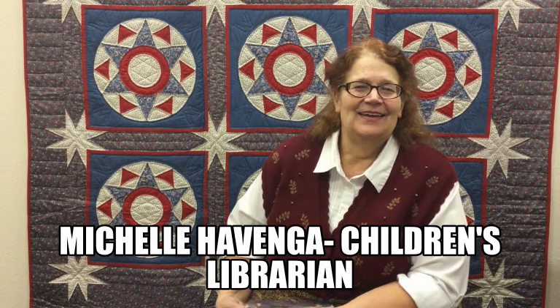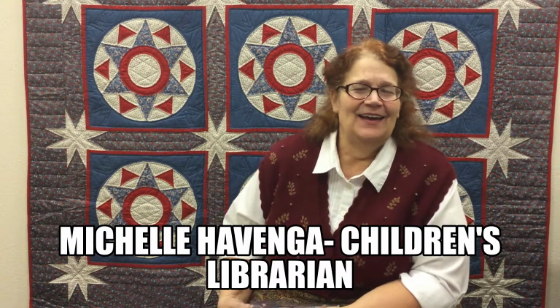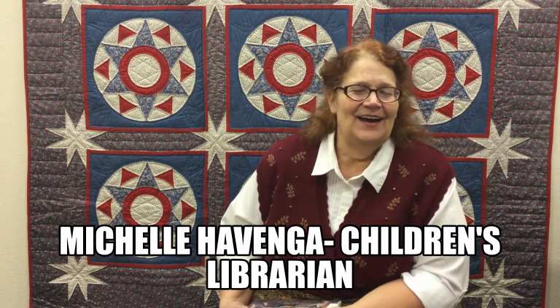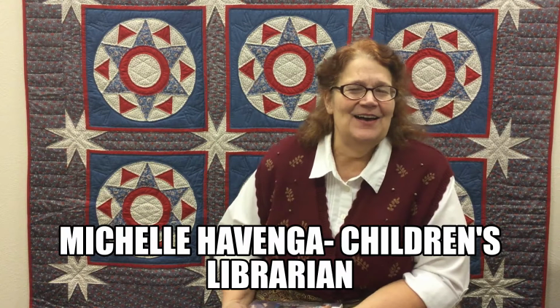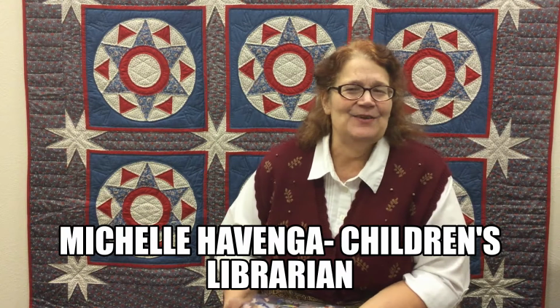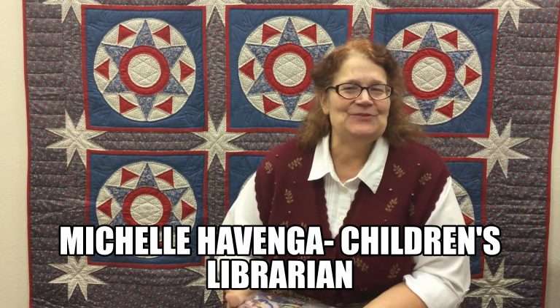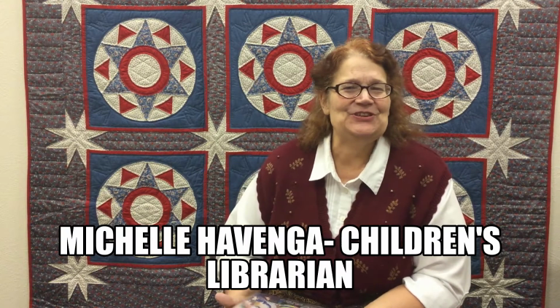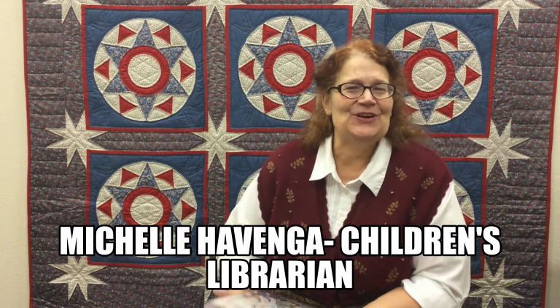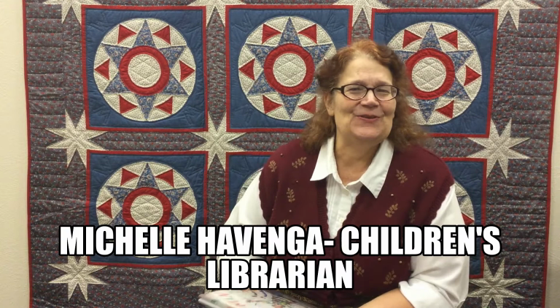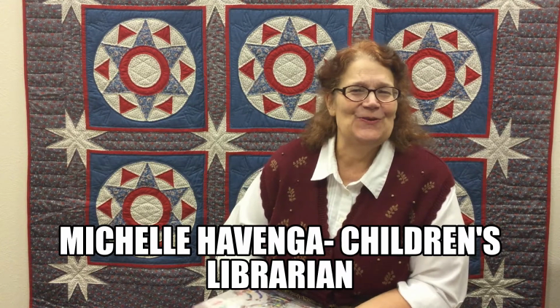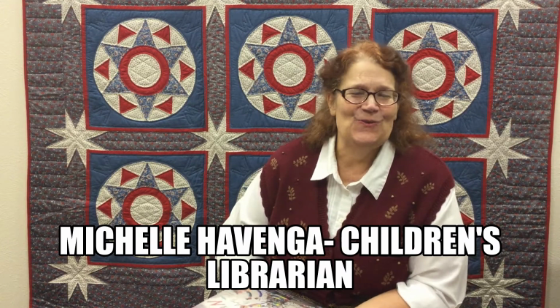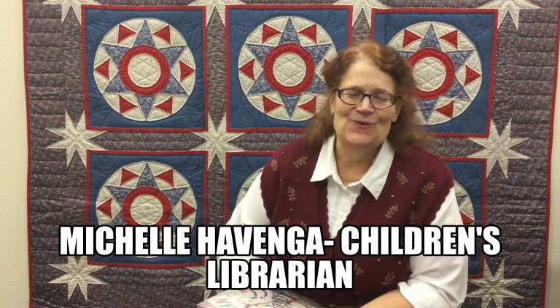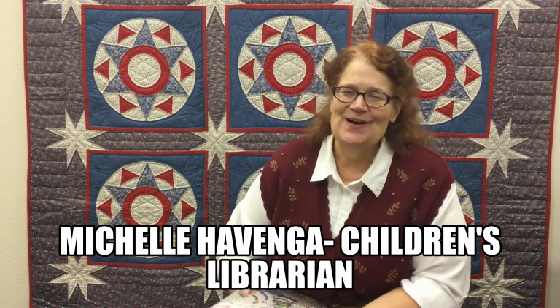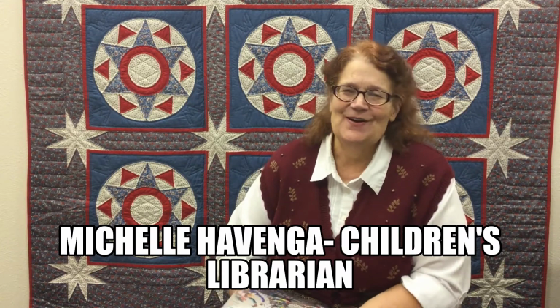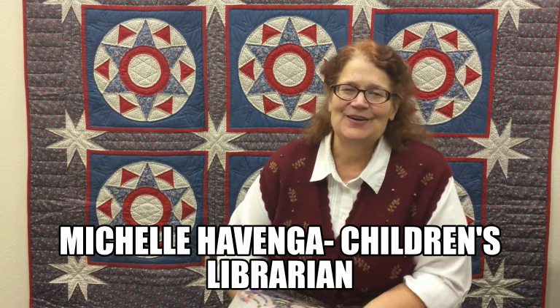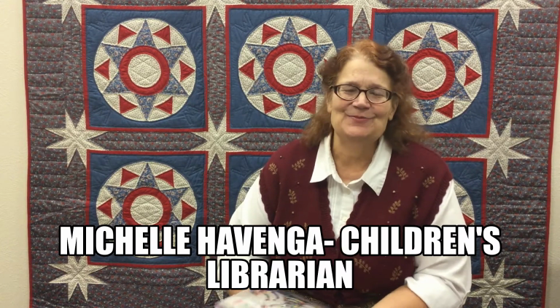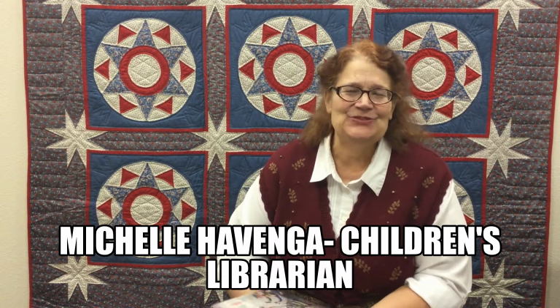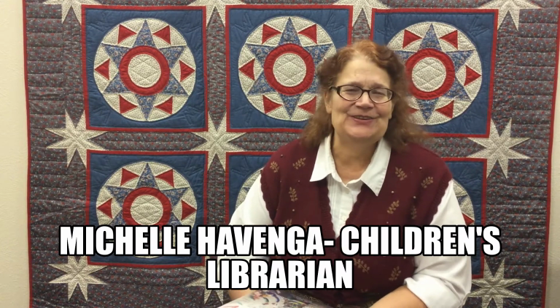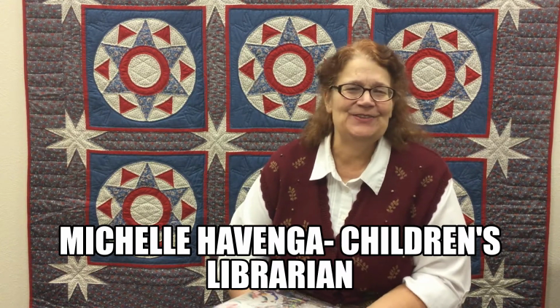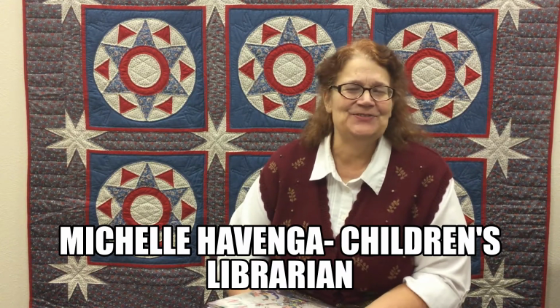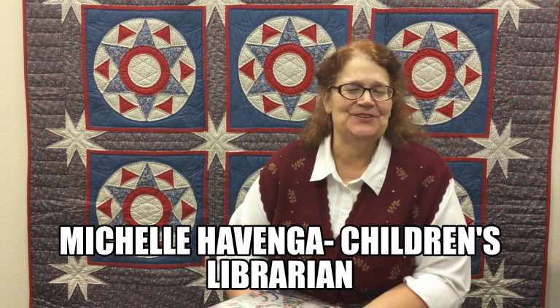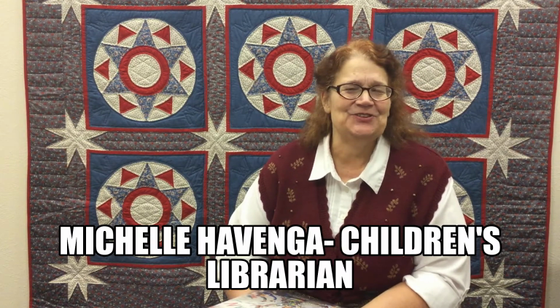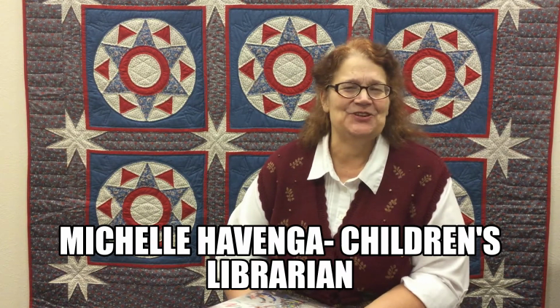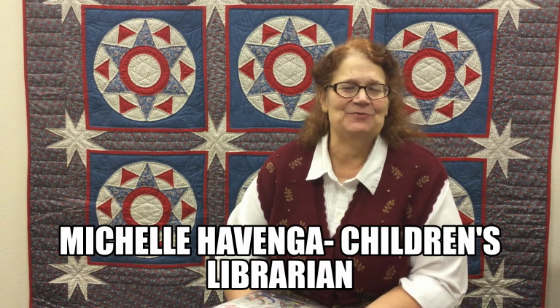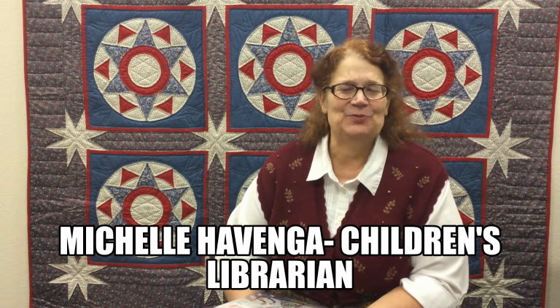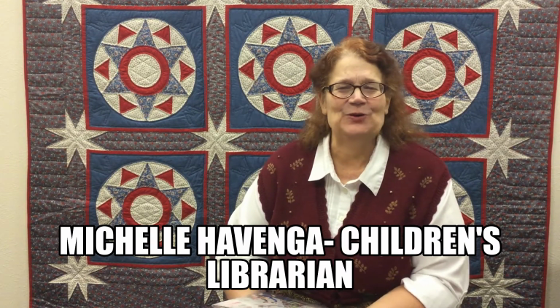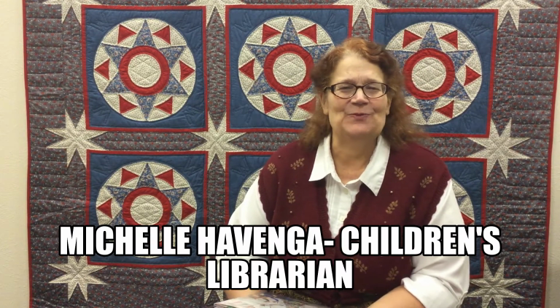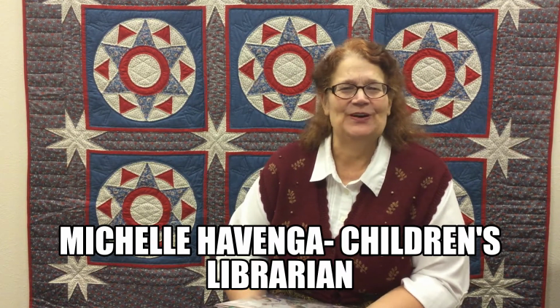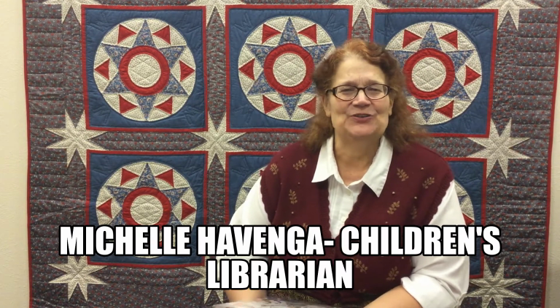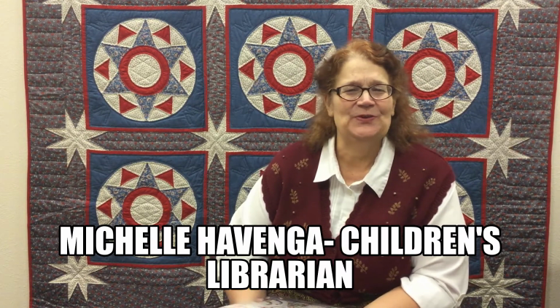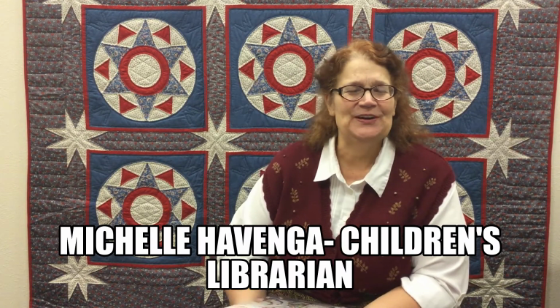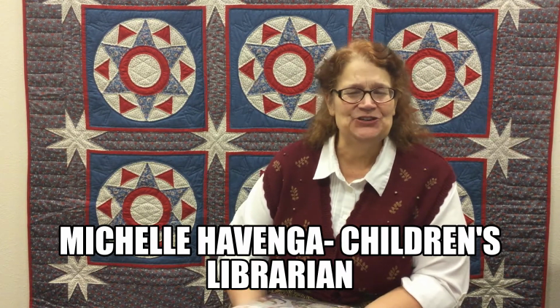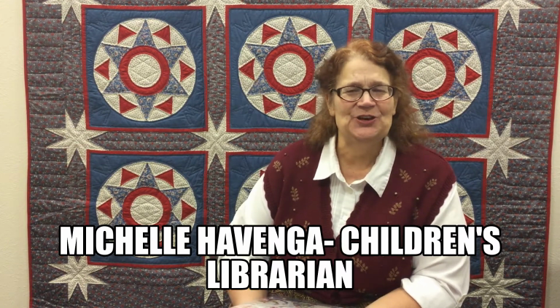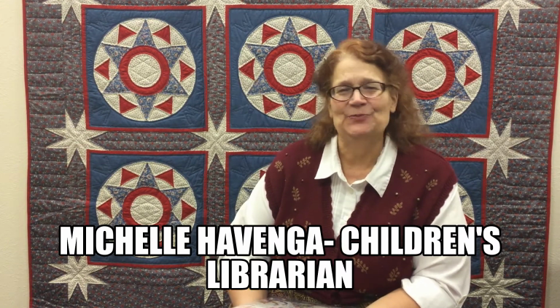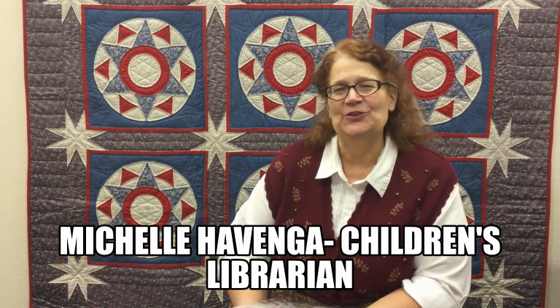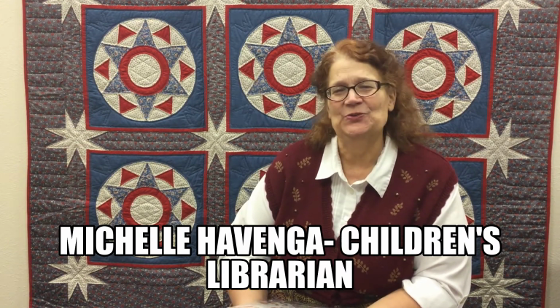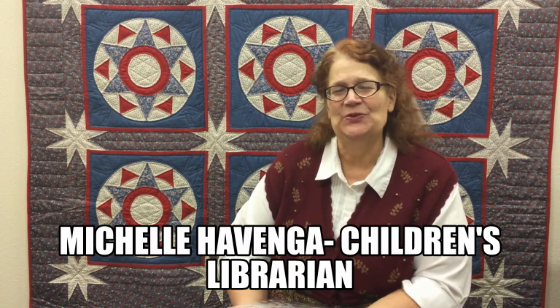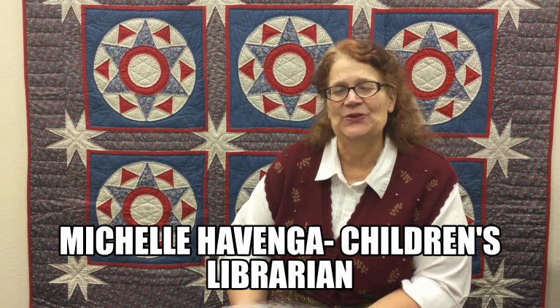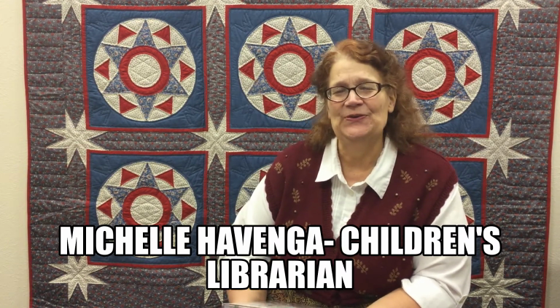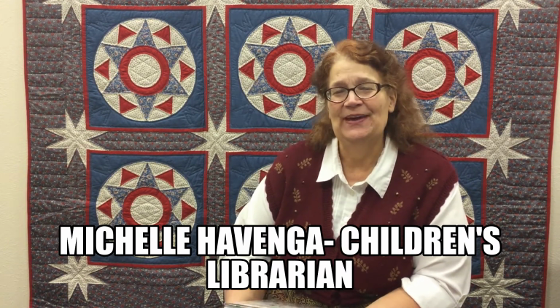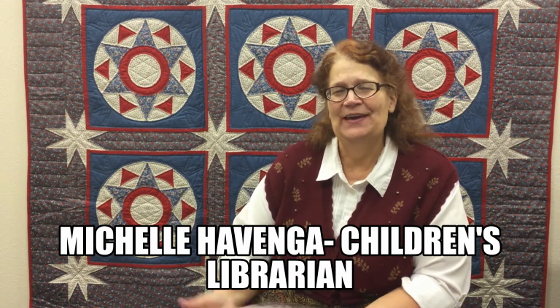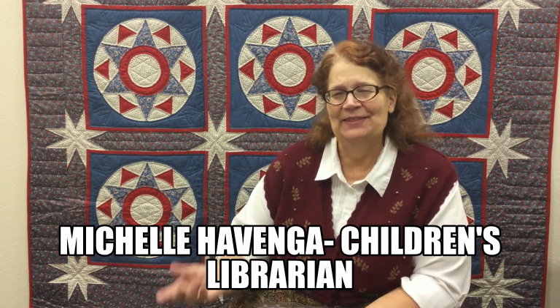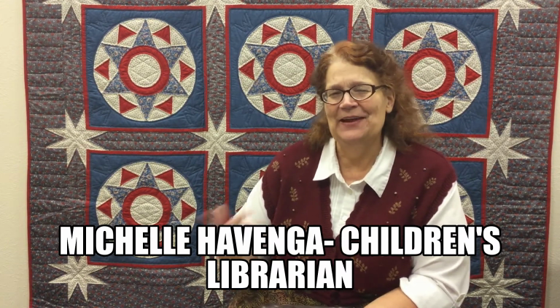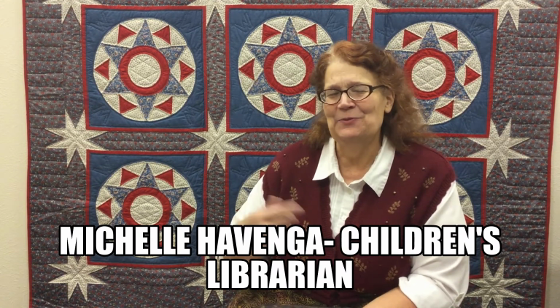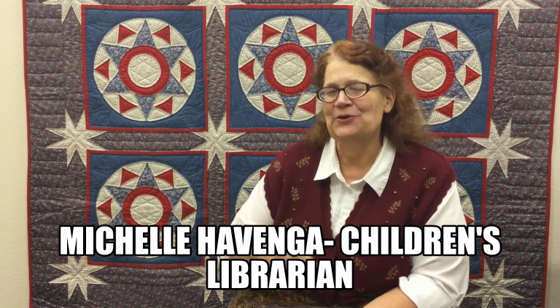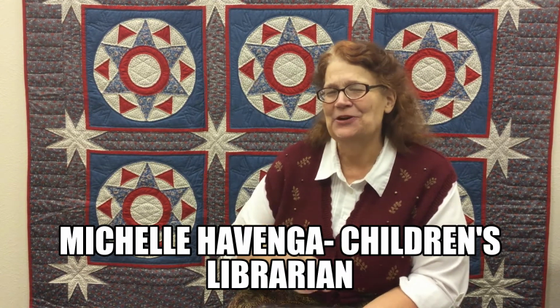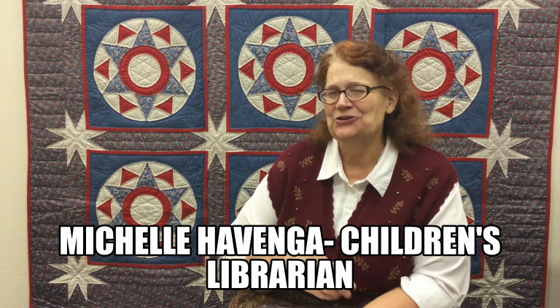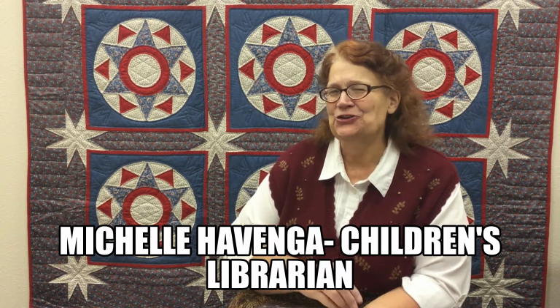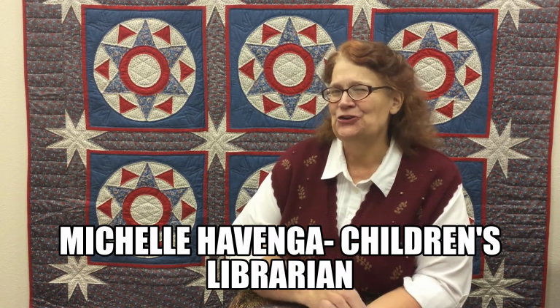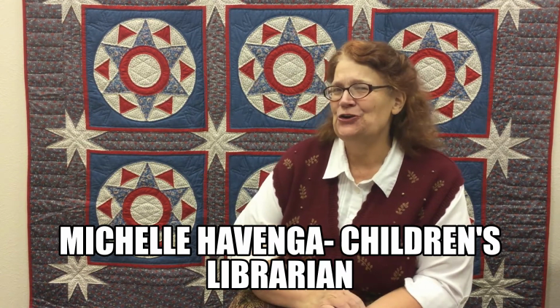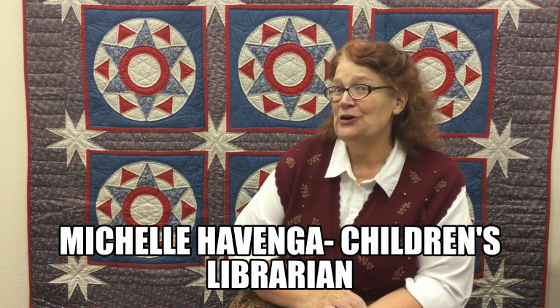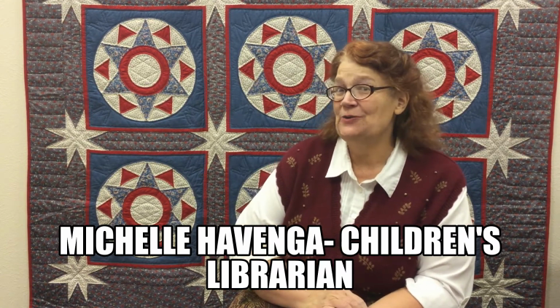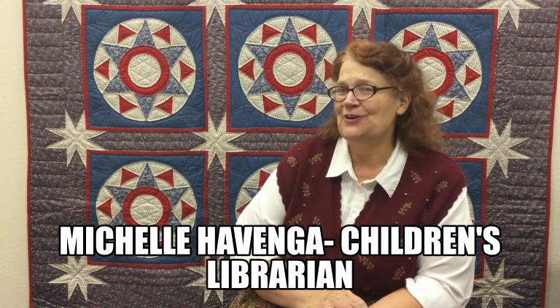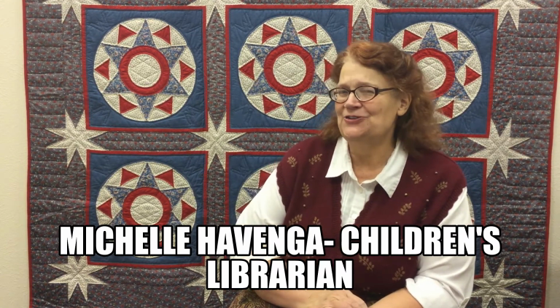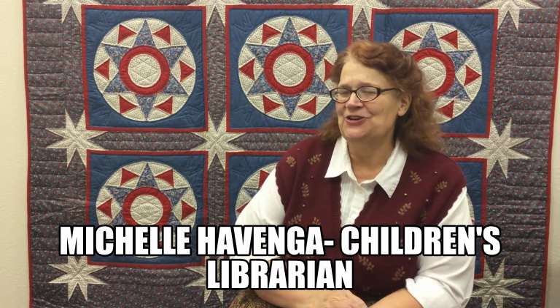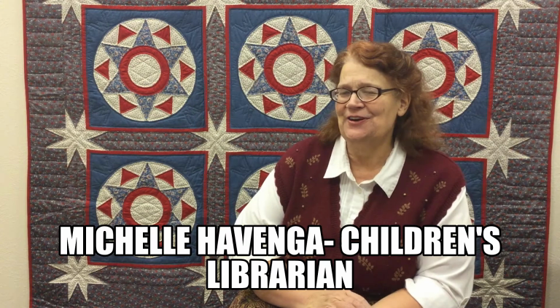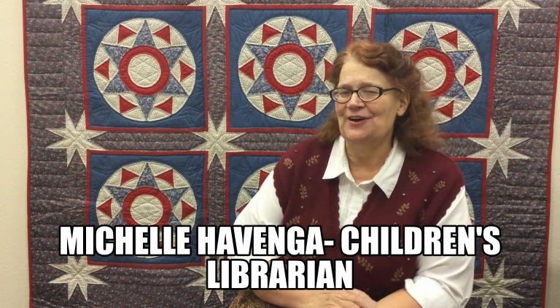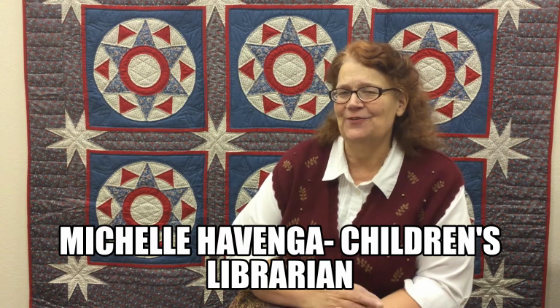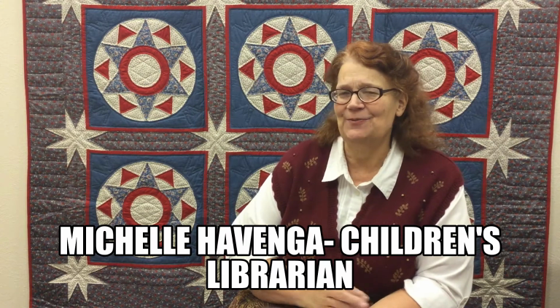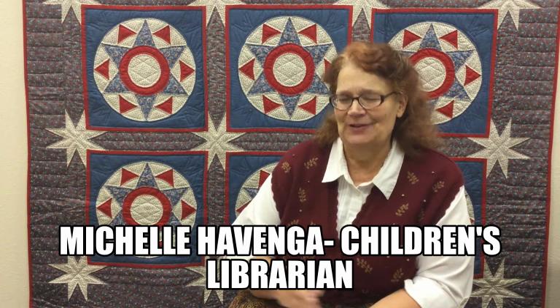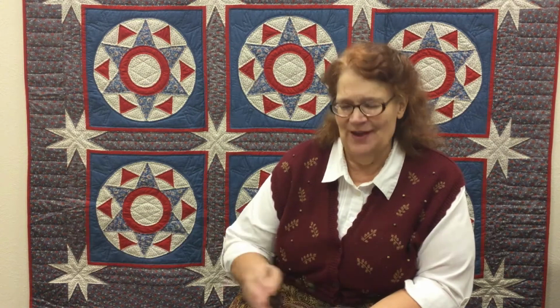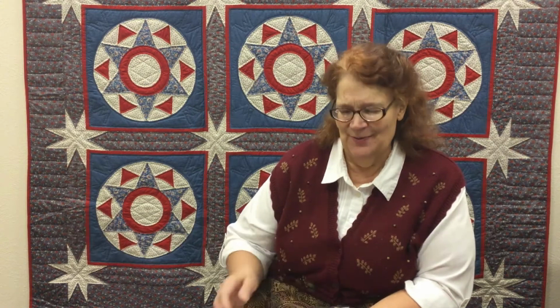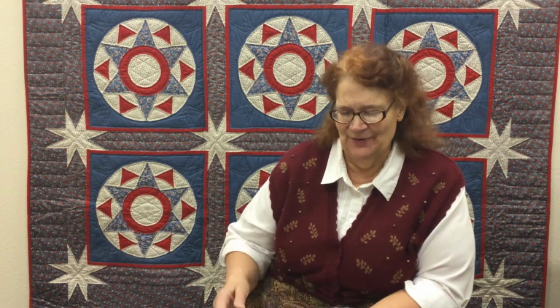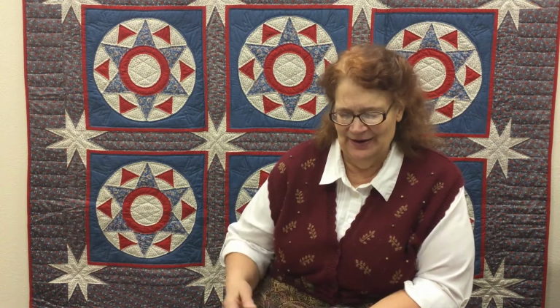Hi, I'm Michelle. Welcome to another session of Bookmarks, where I share books with you that I'm pretty sure you're going to want to check out from the library.